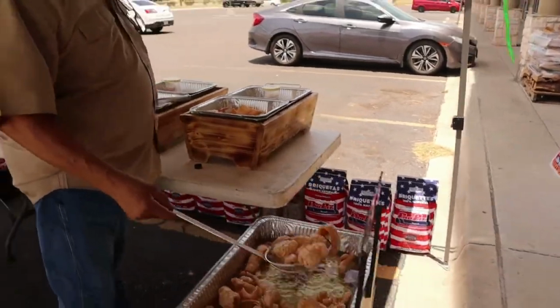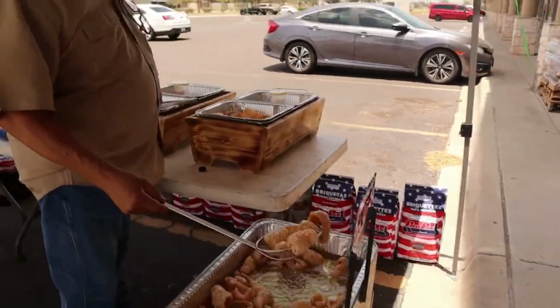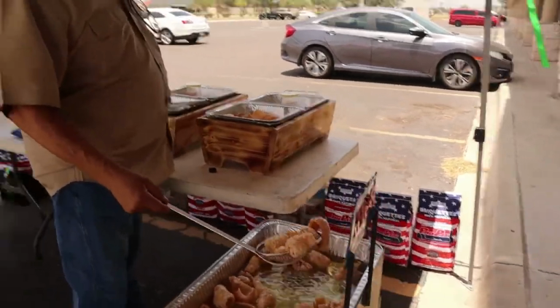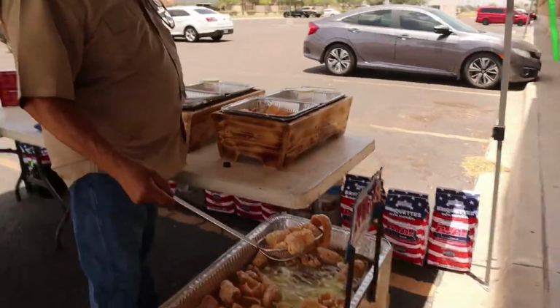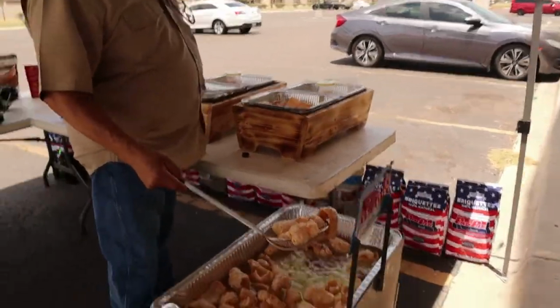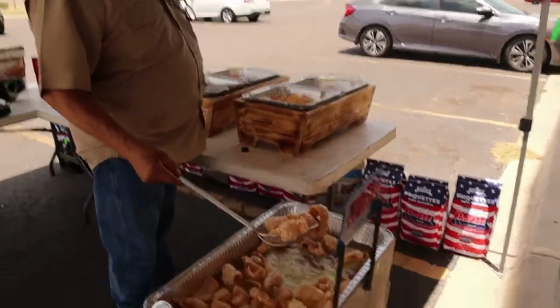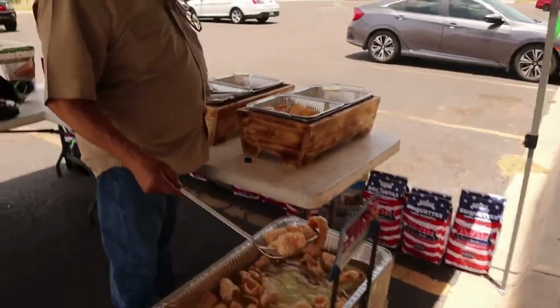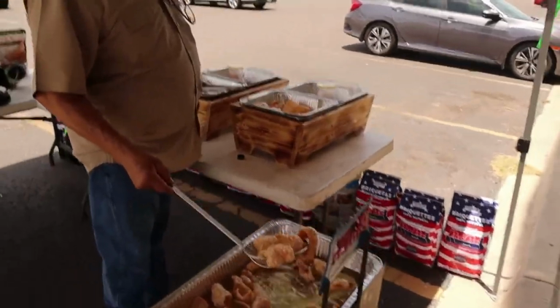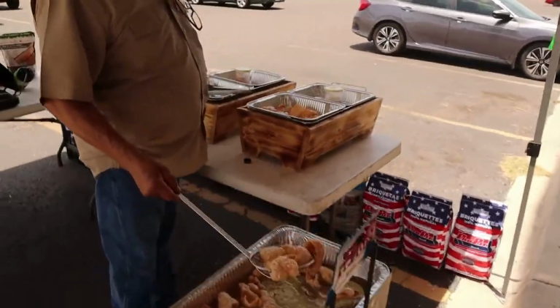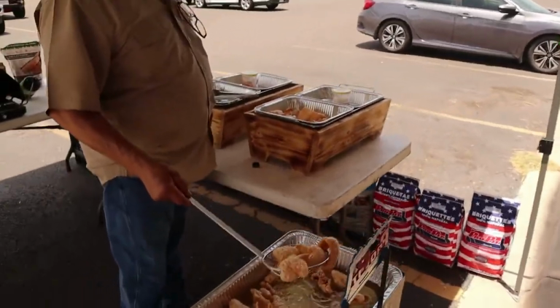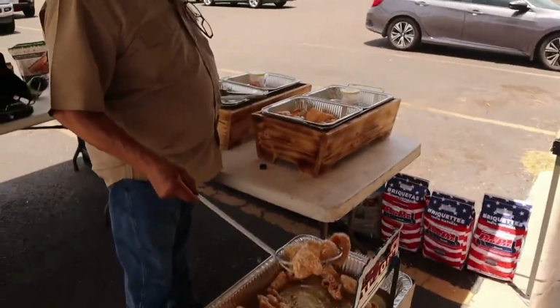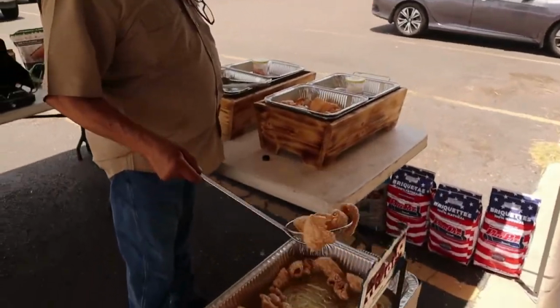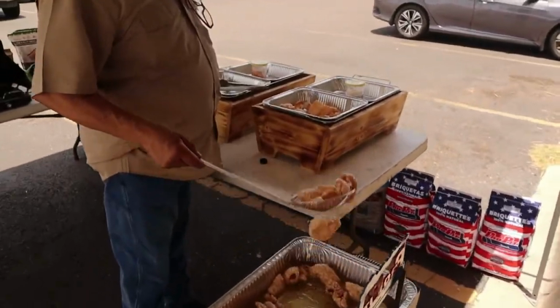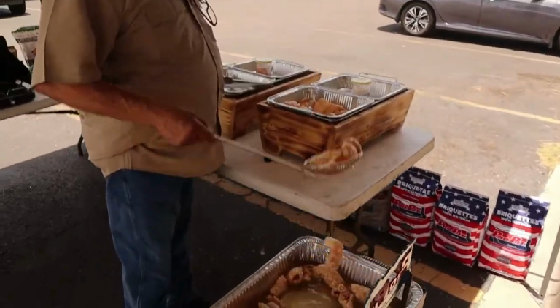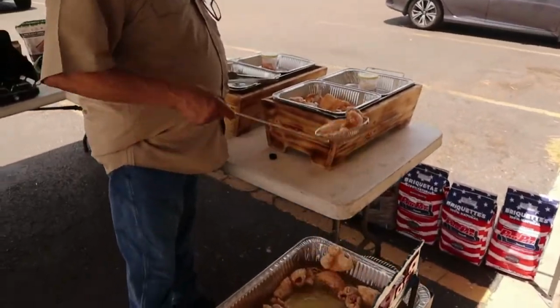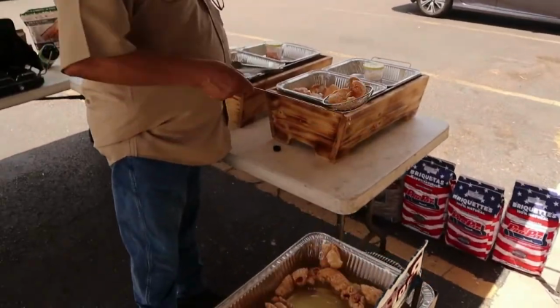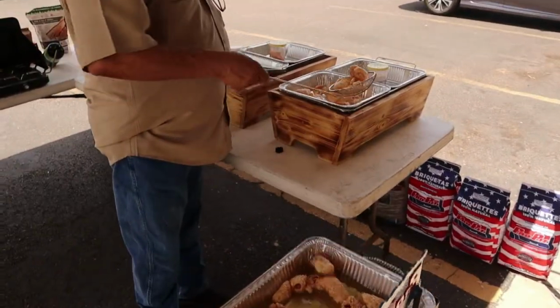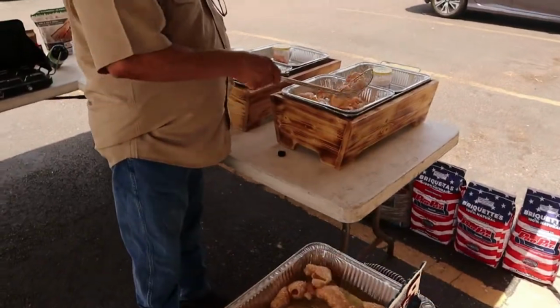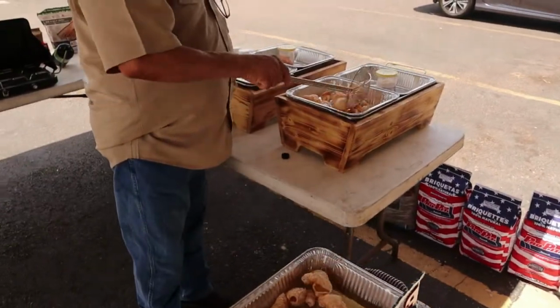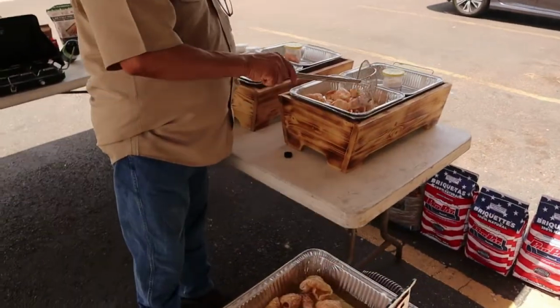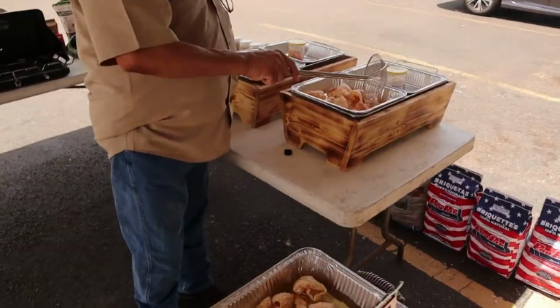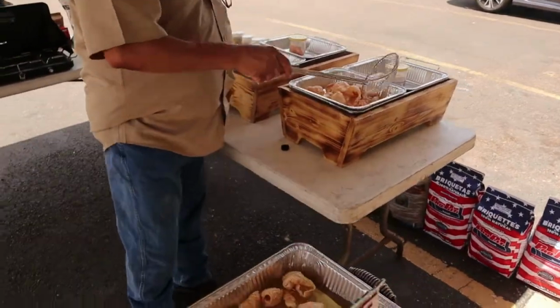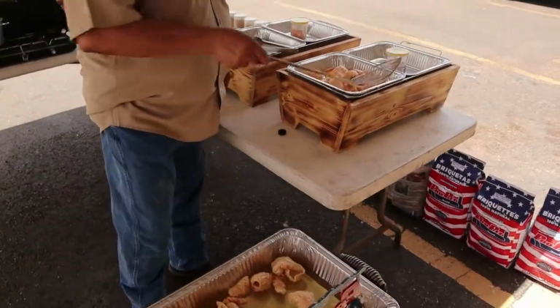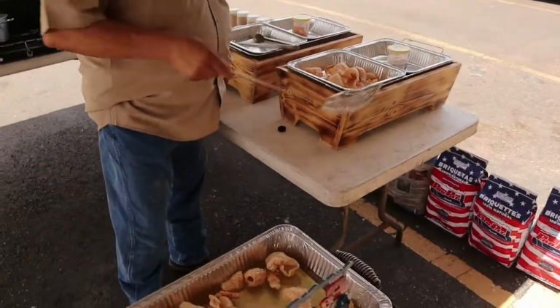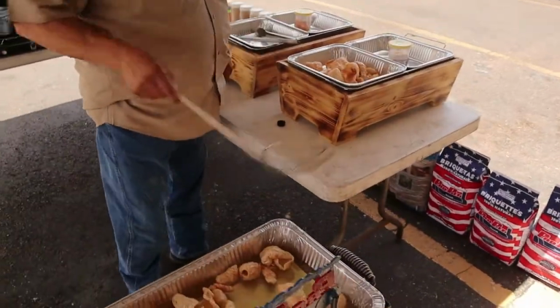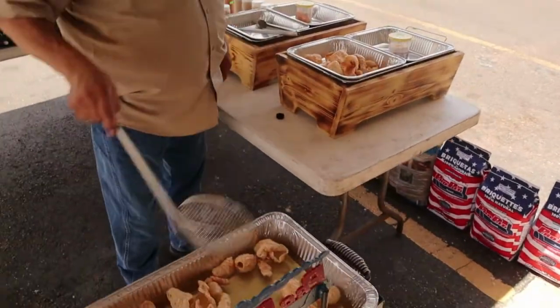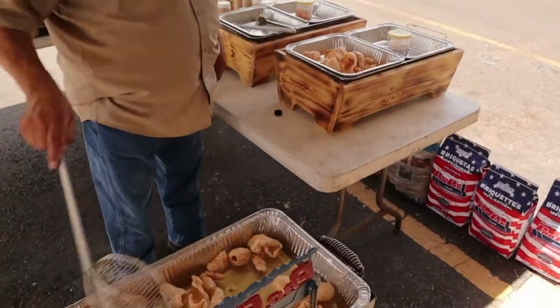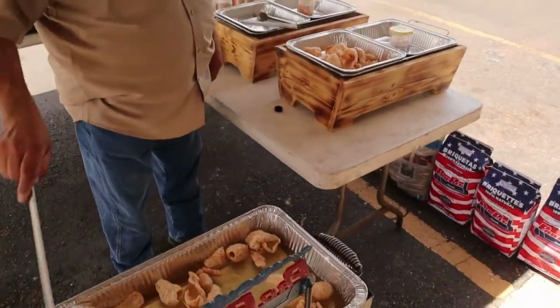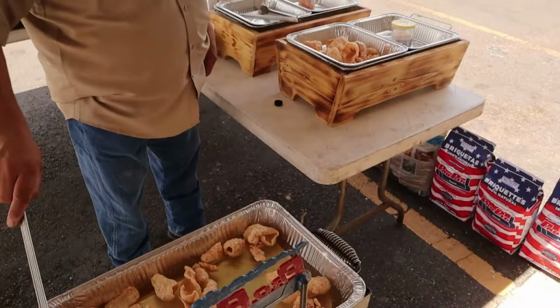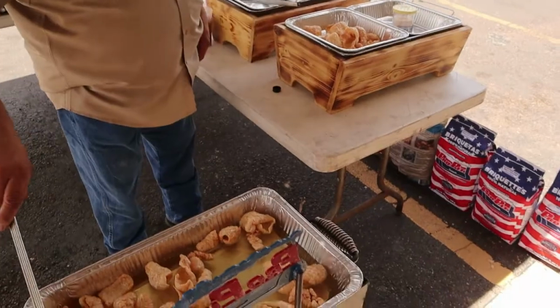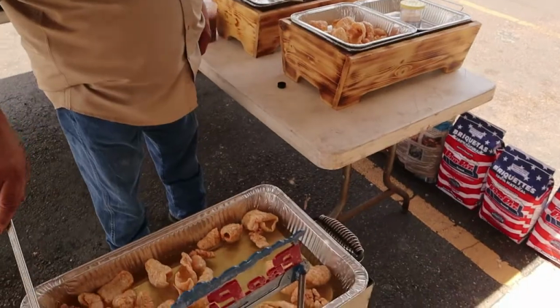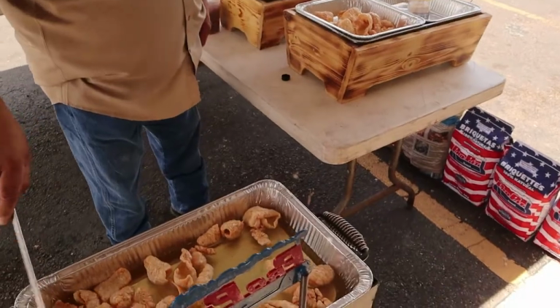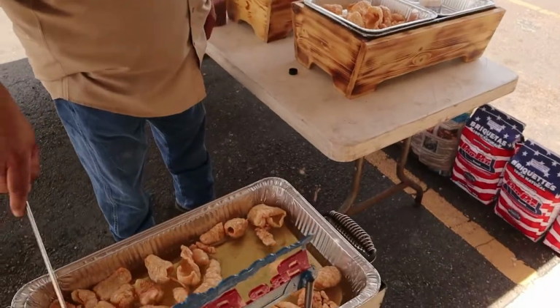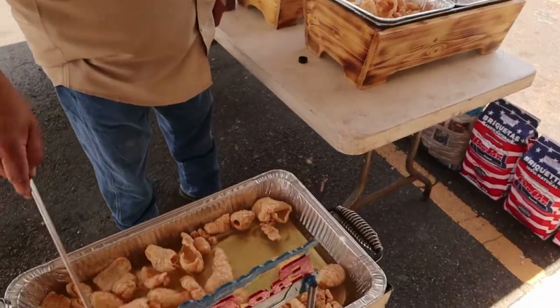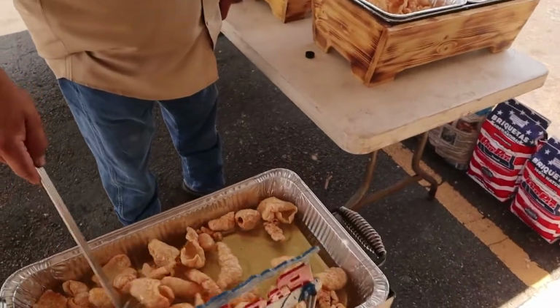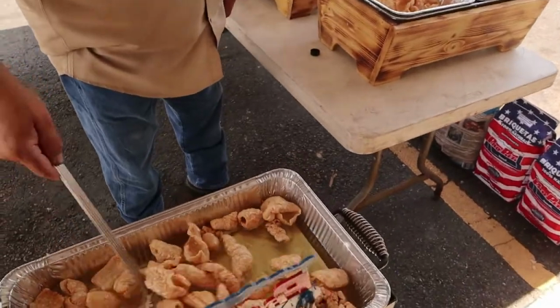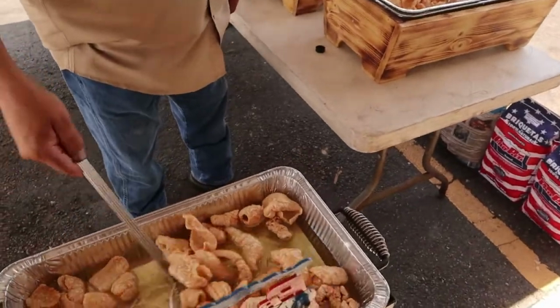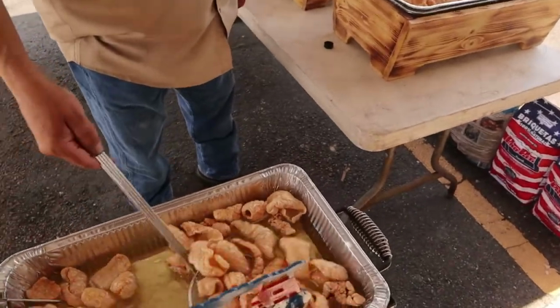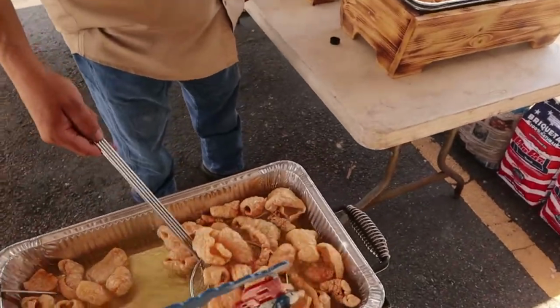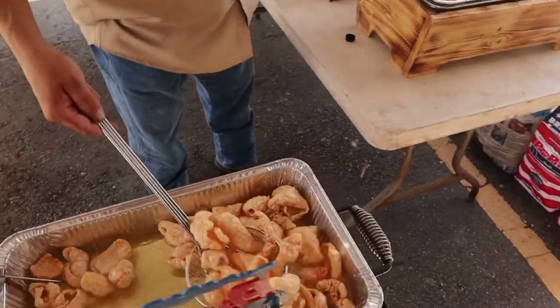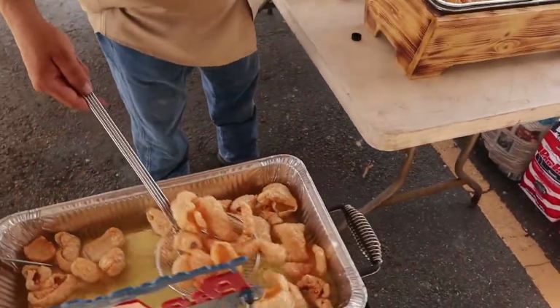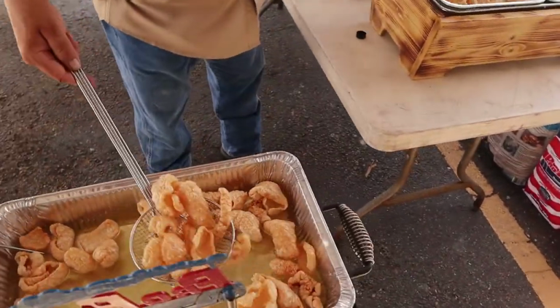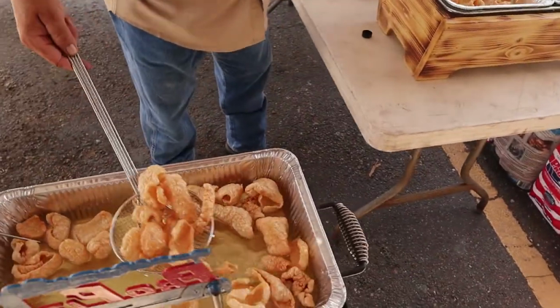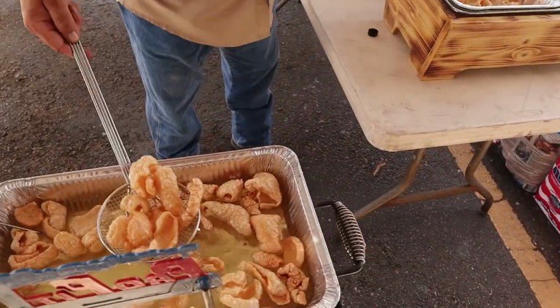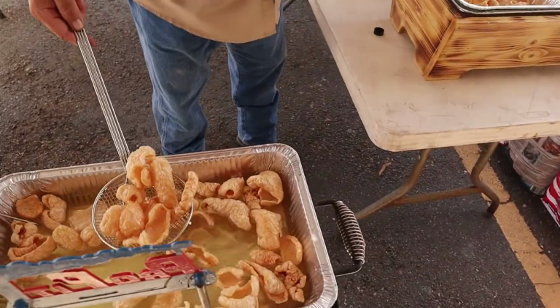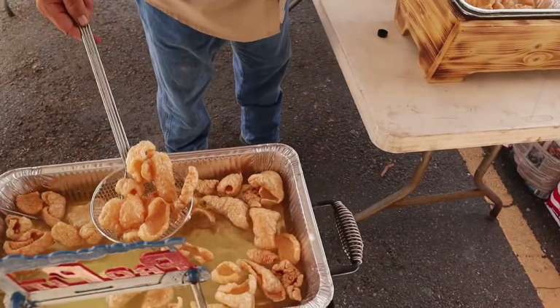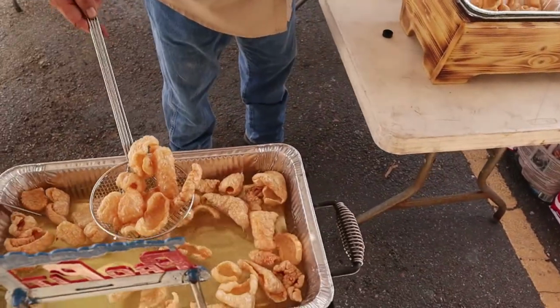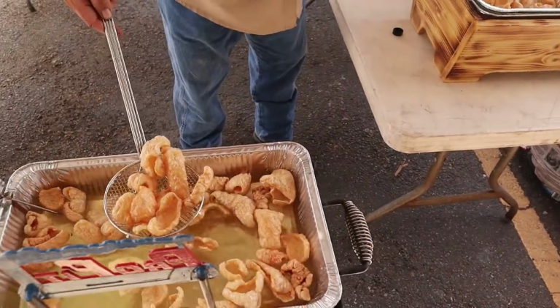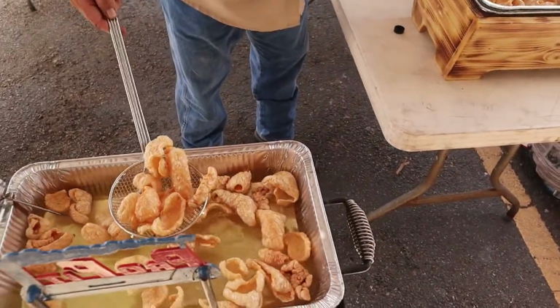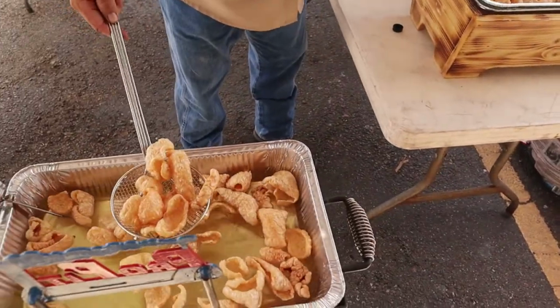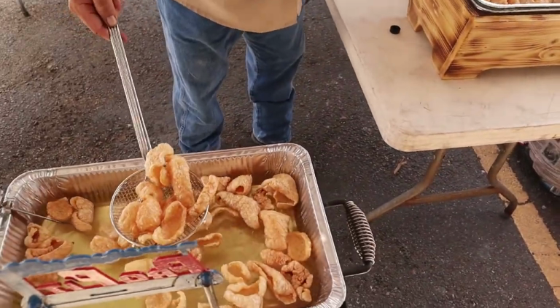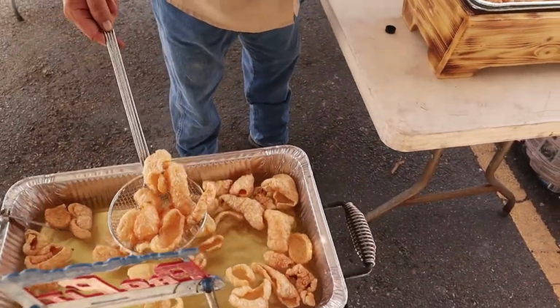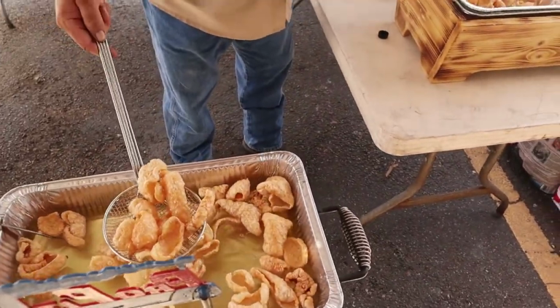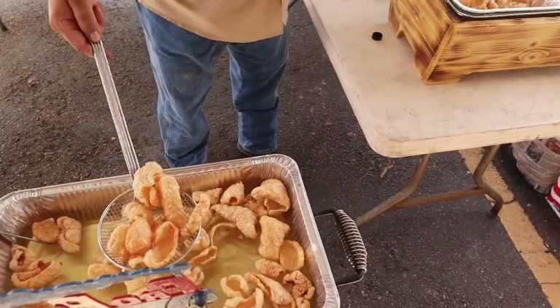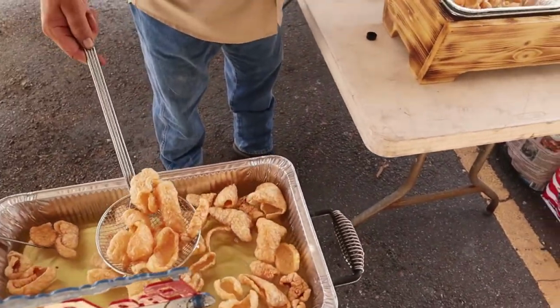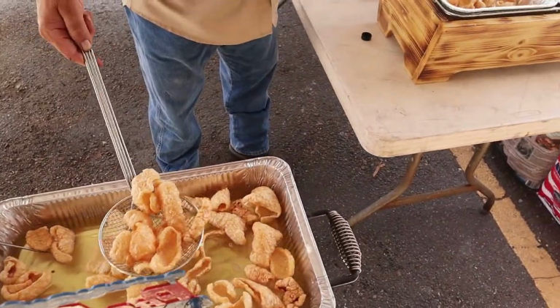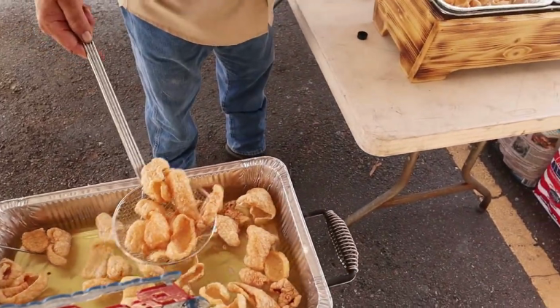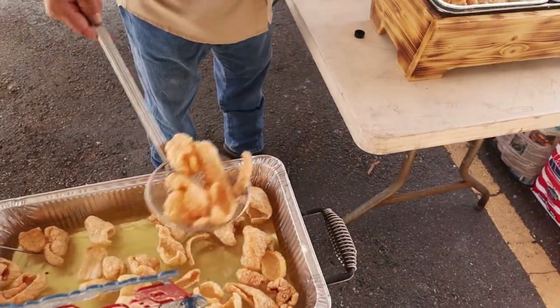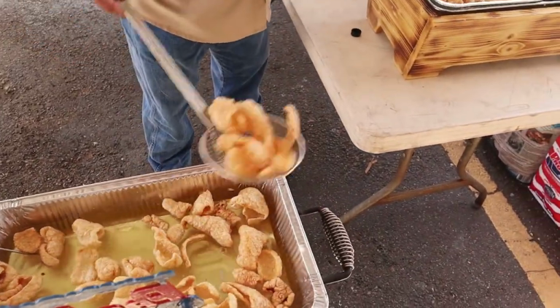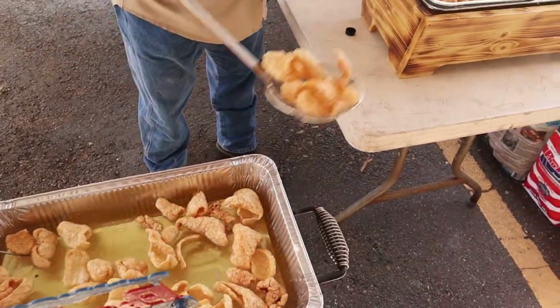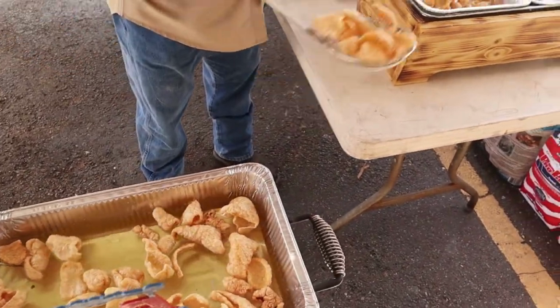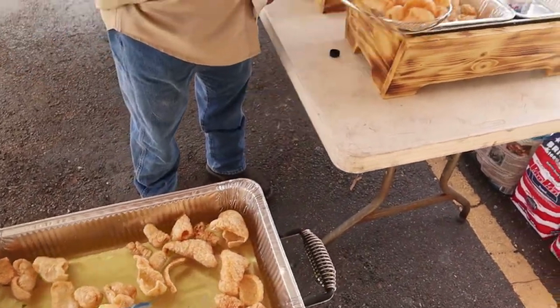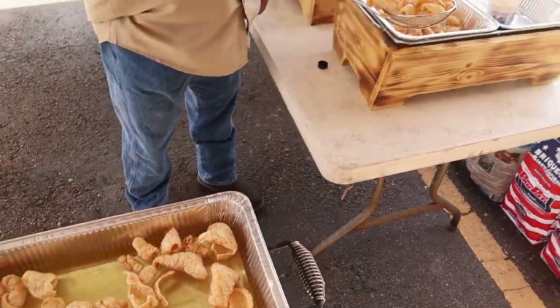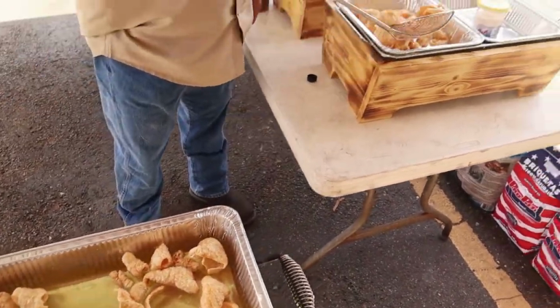And these are good. They're very light and fluffy.